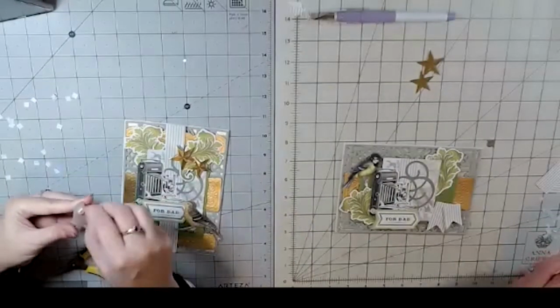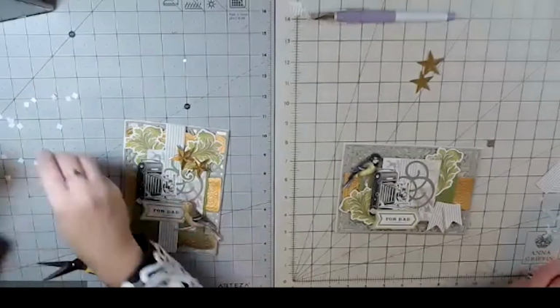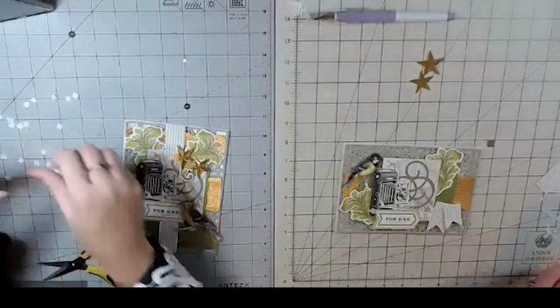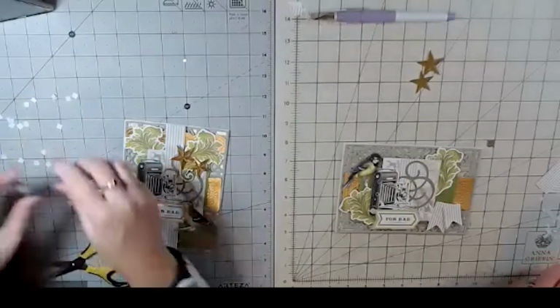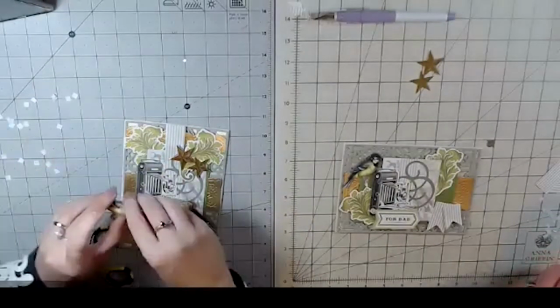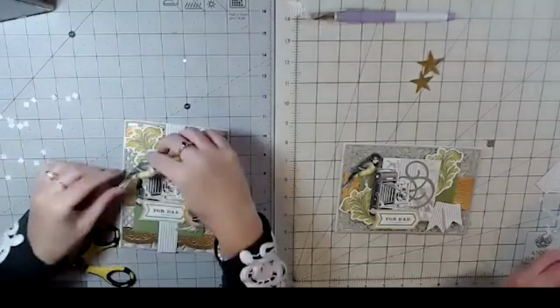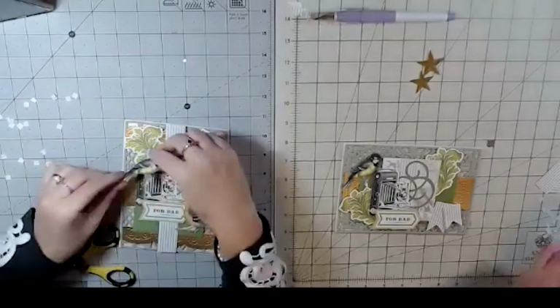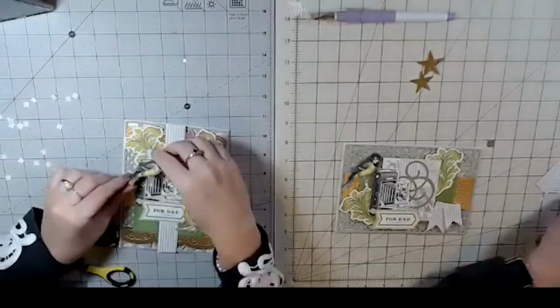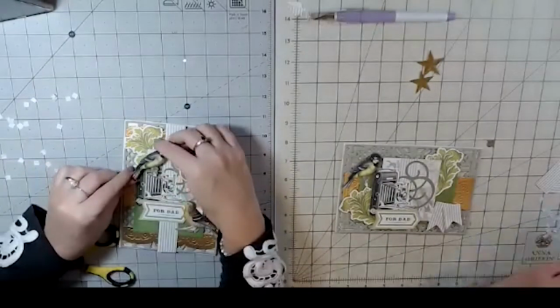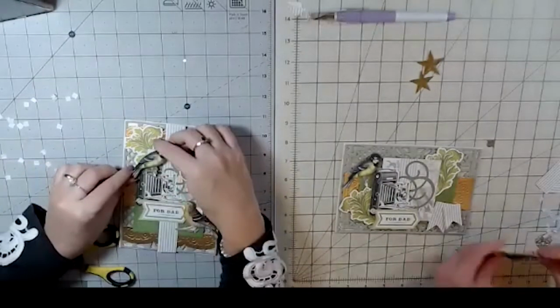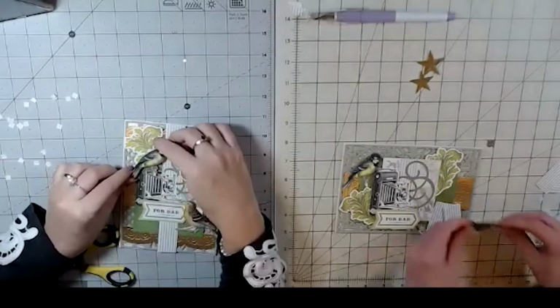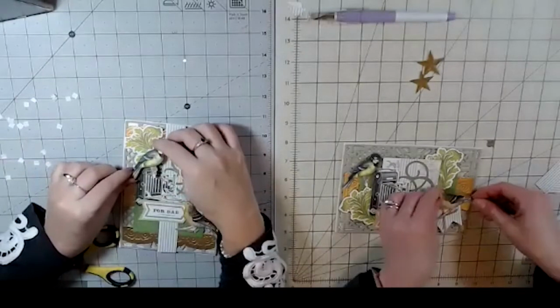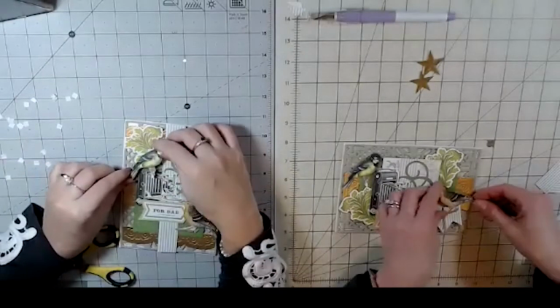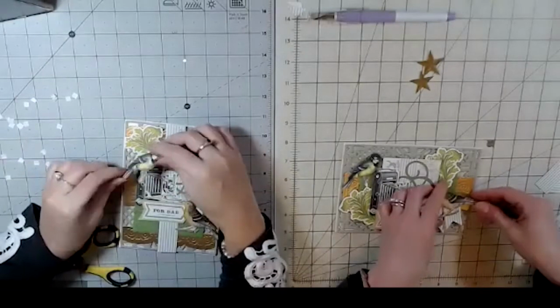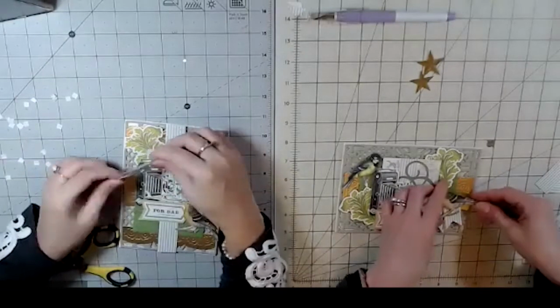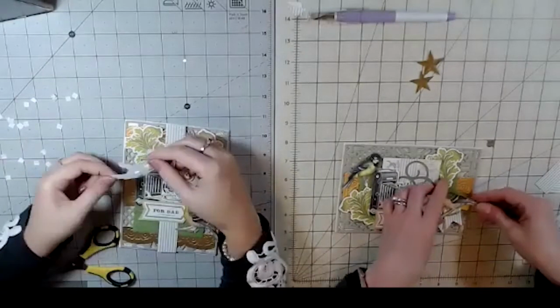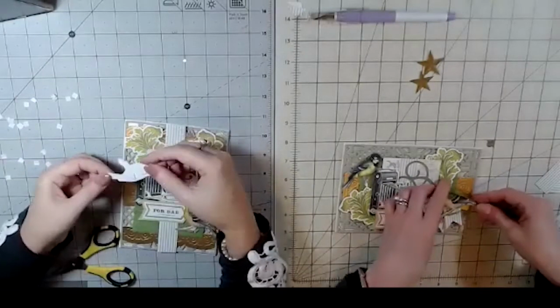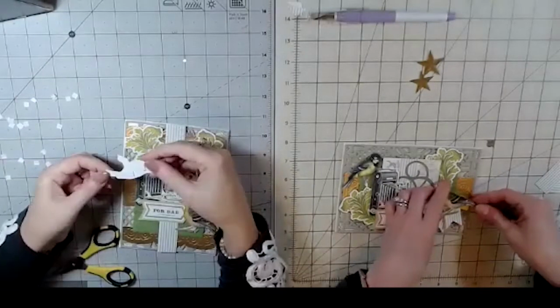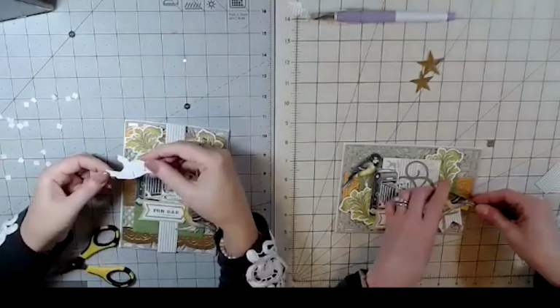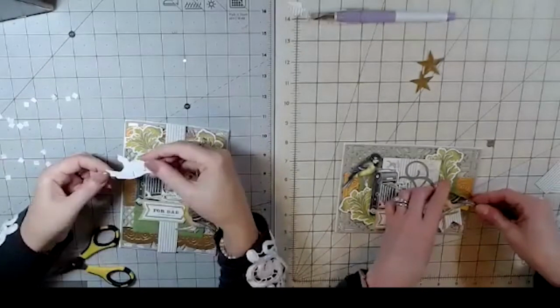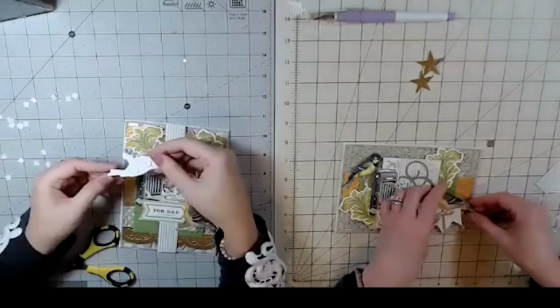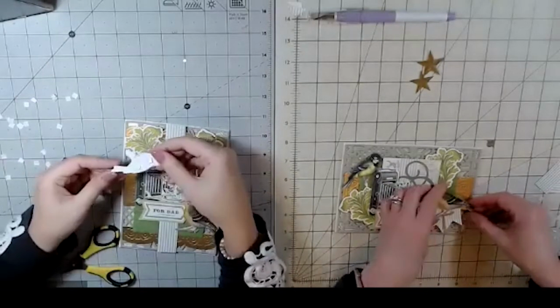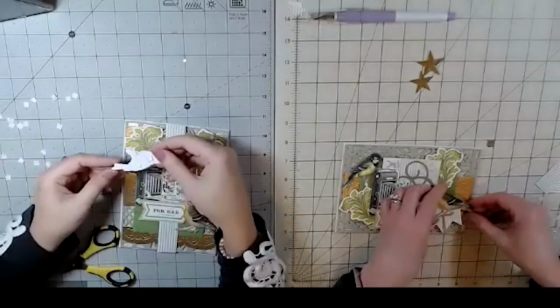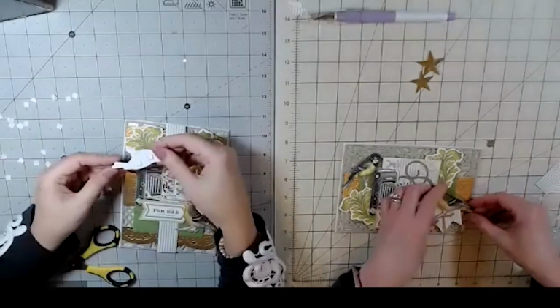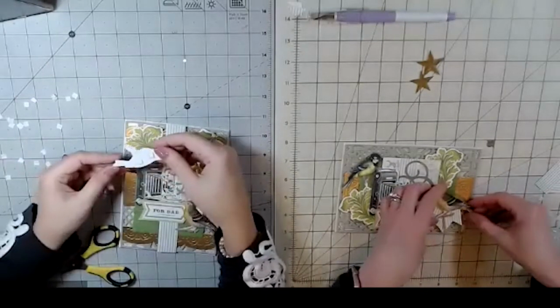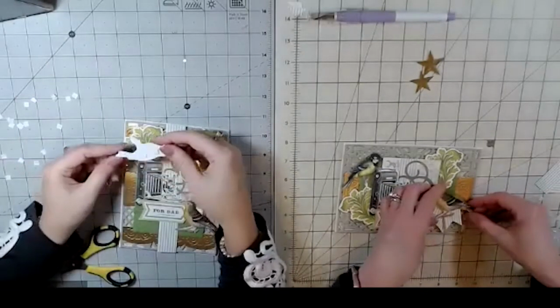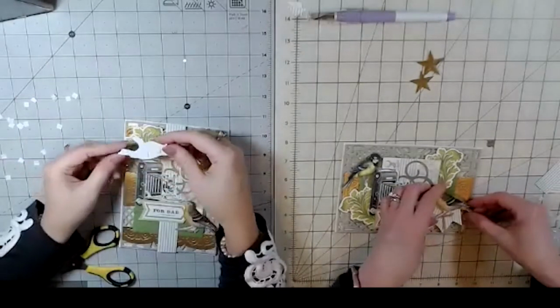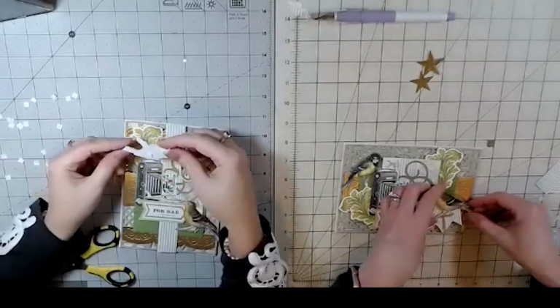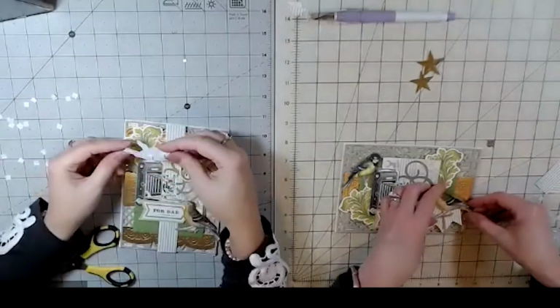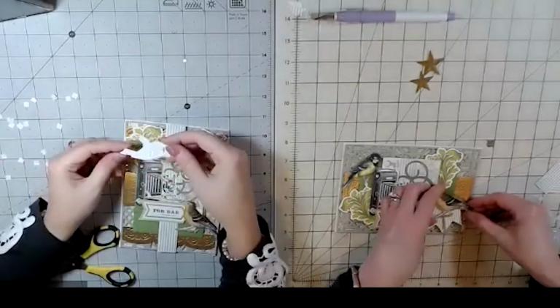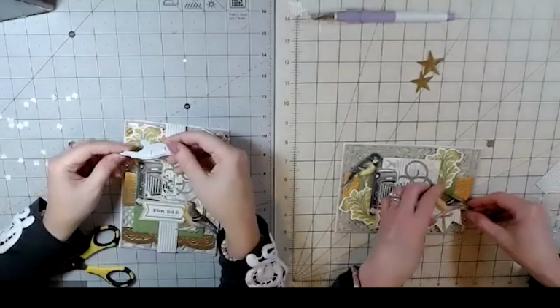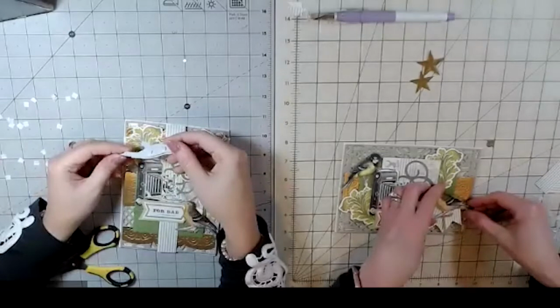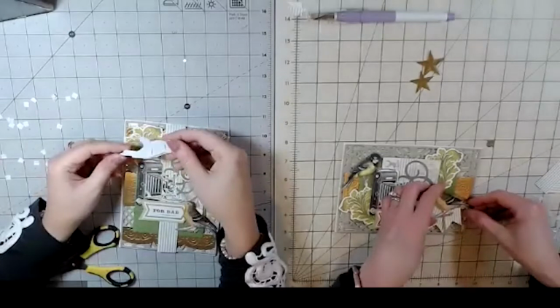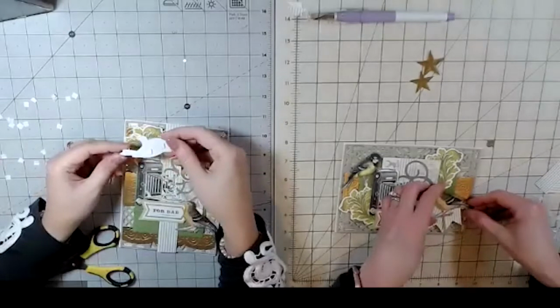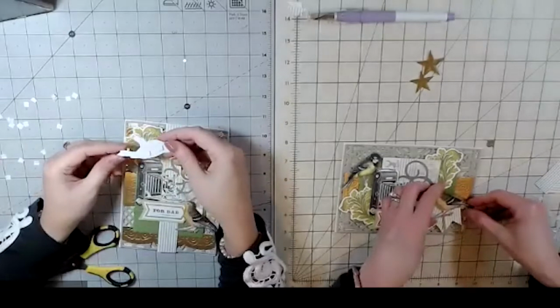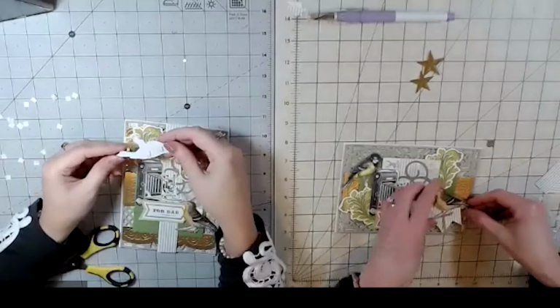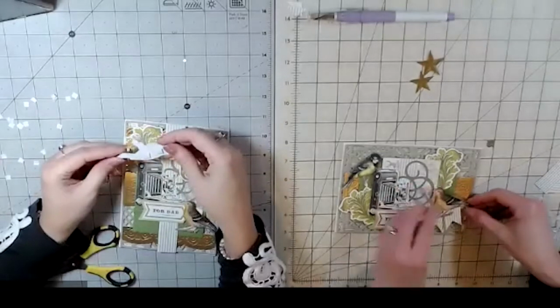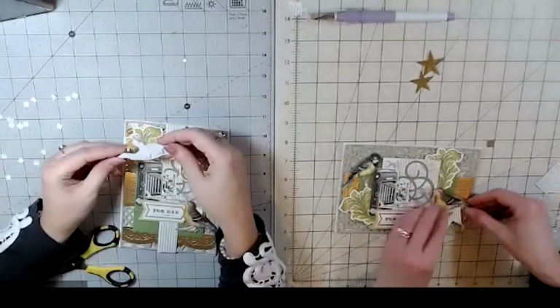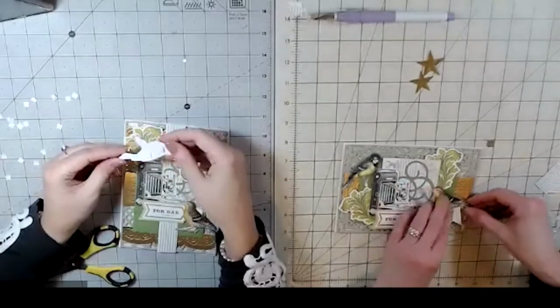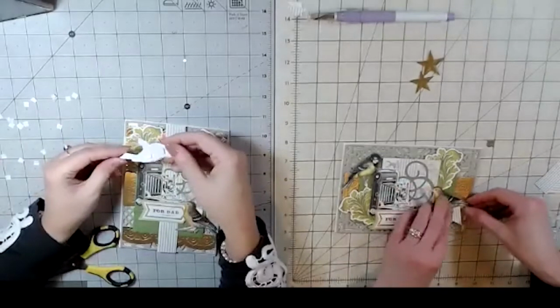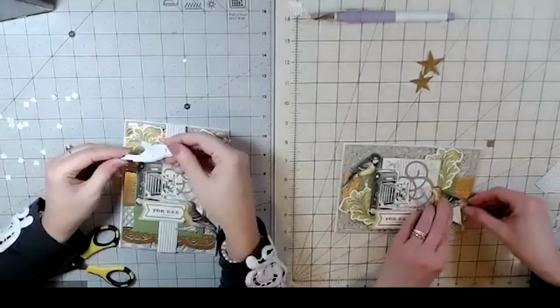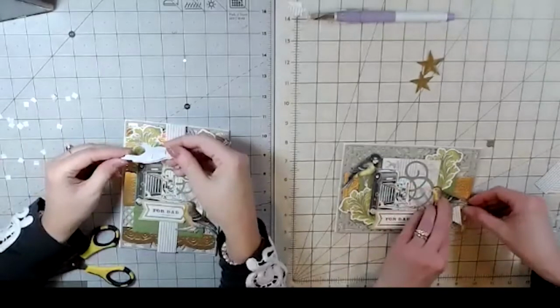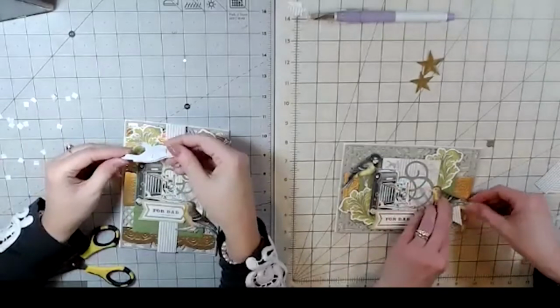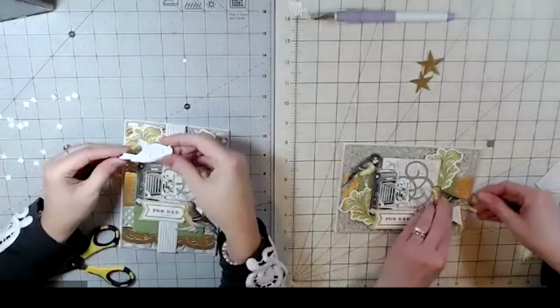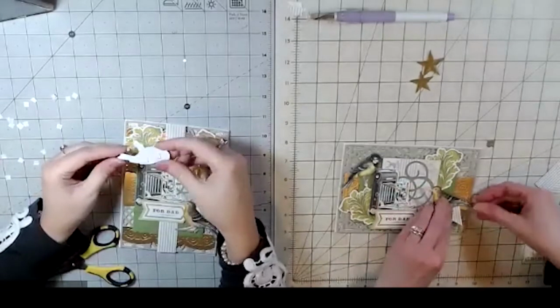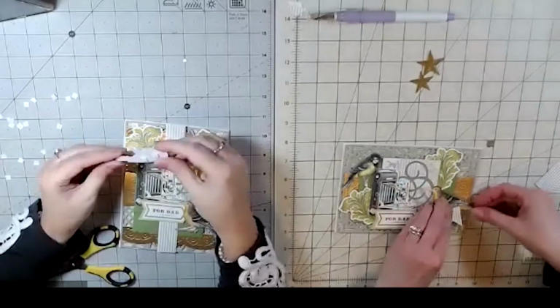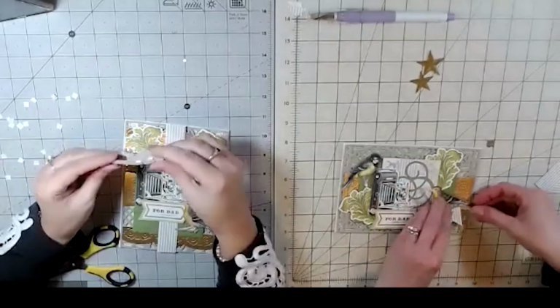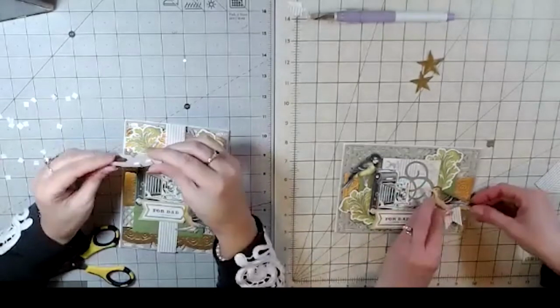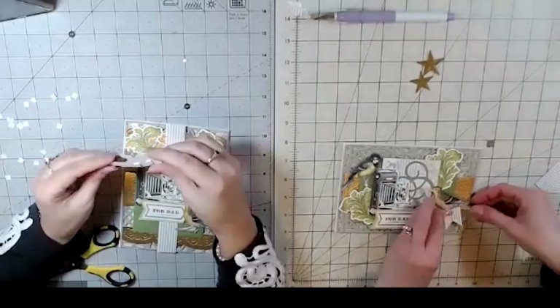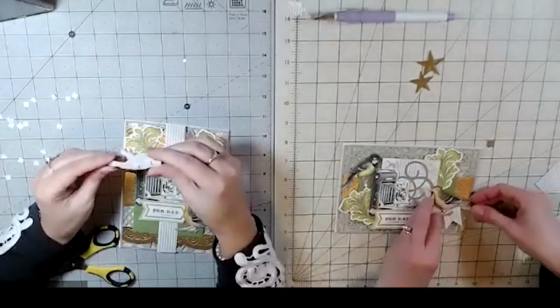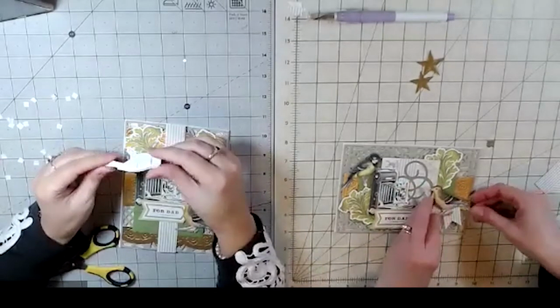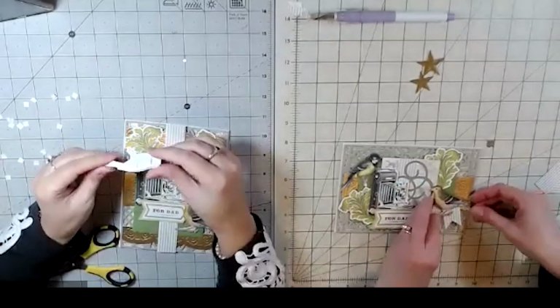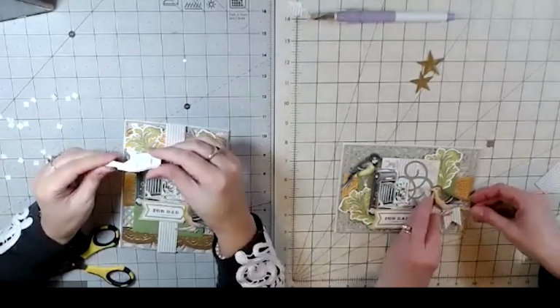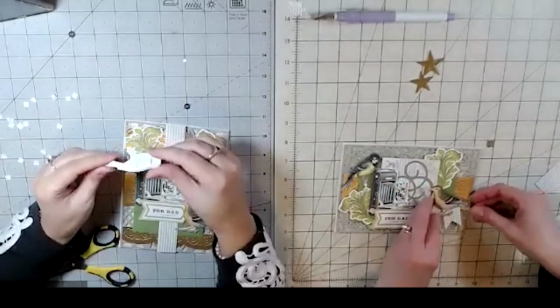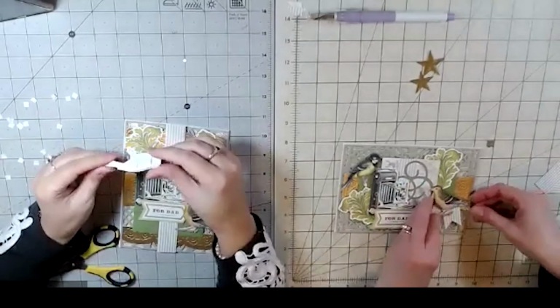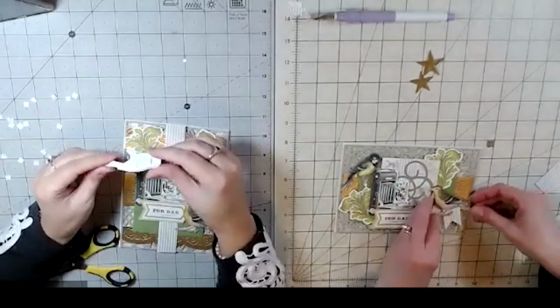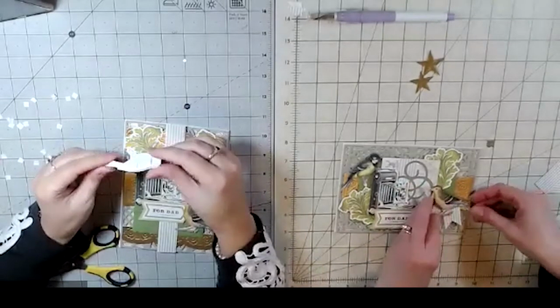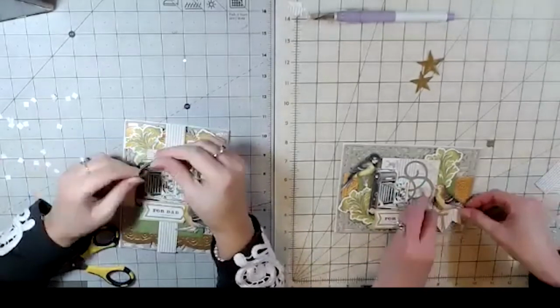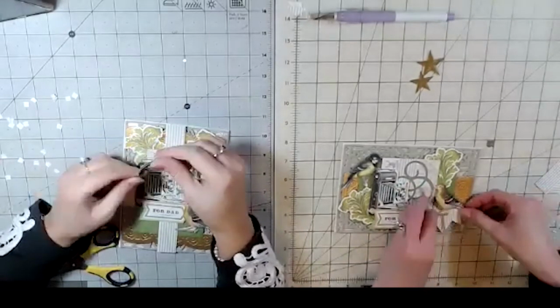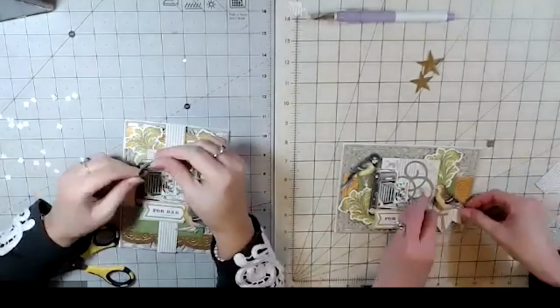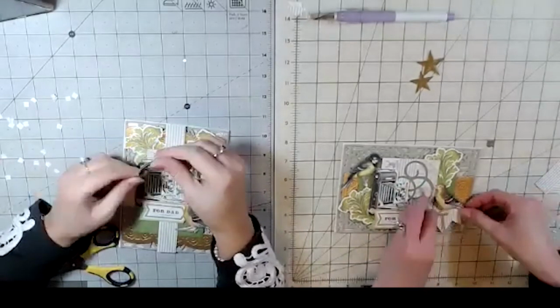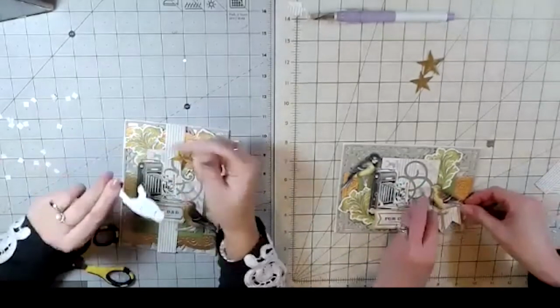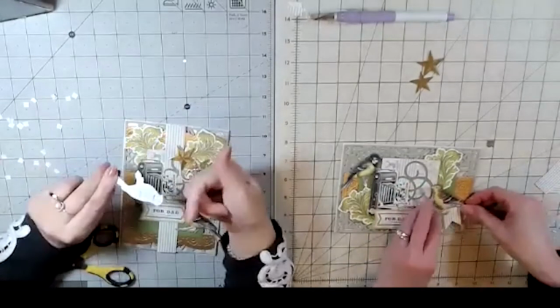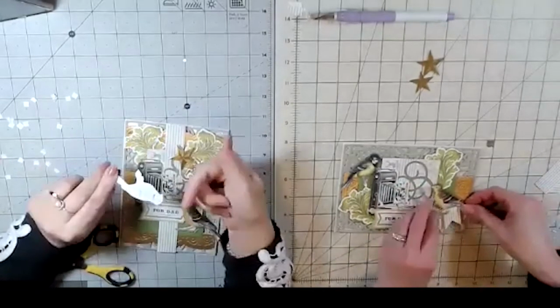Like, we put foam dots on everything — when in doubt, pop it out!